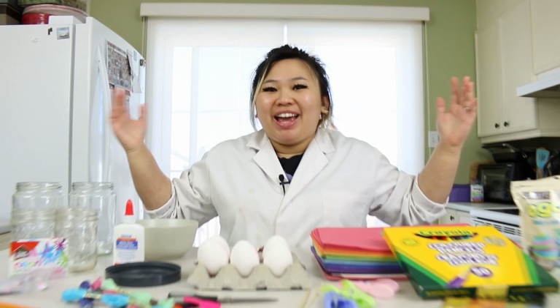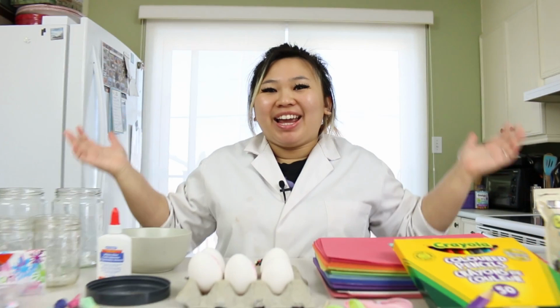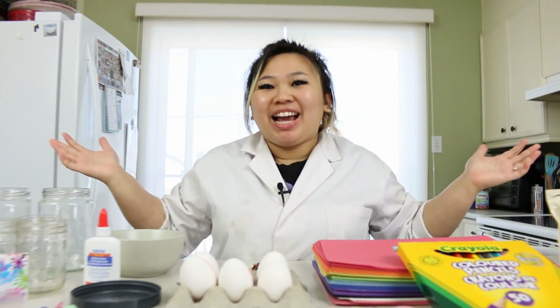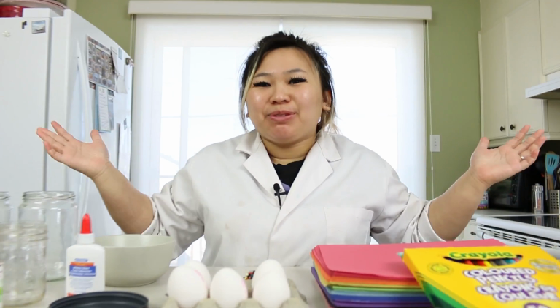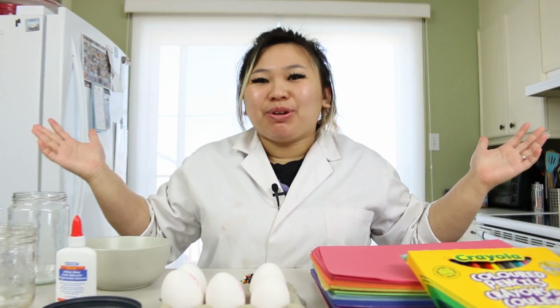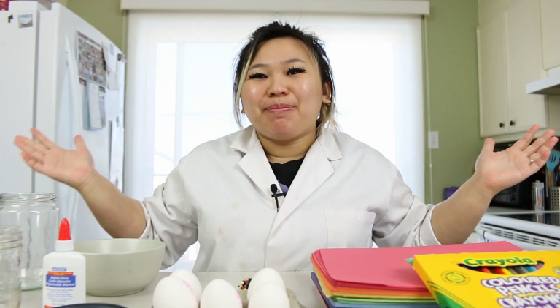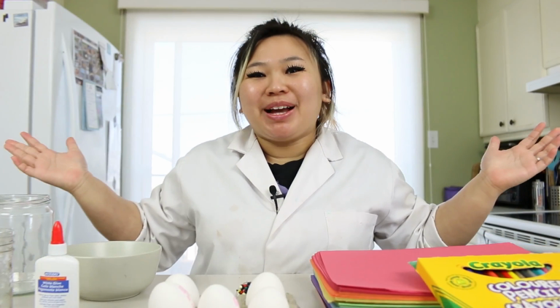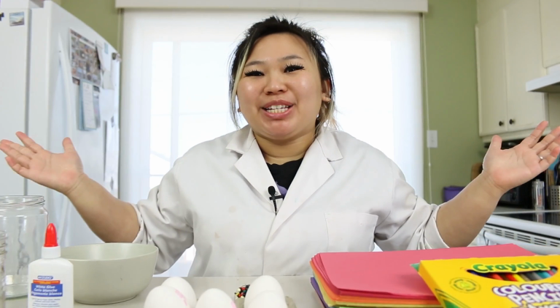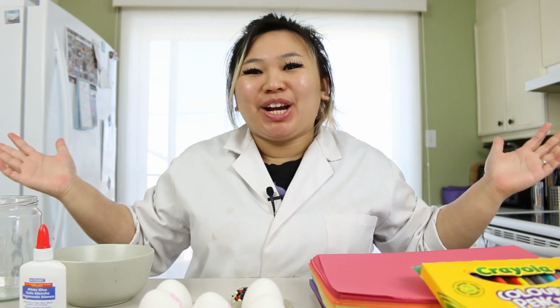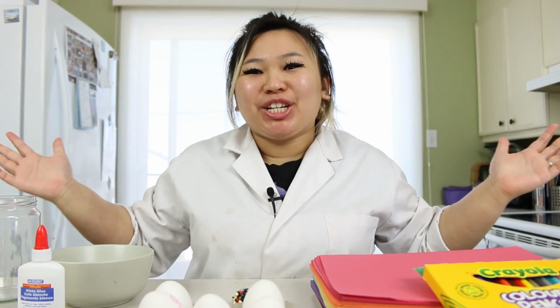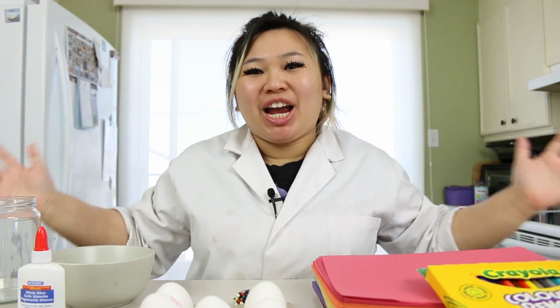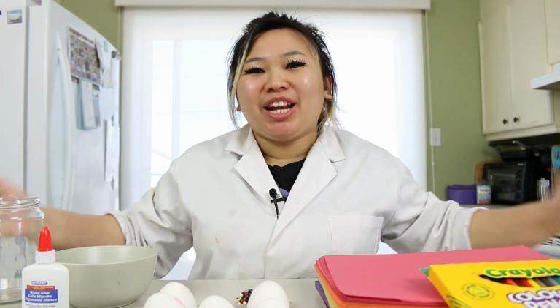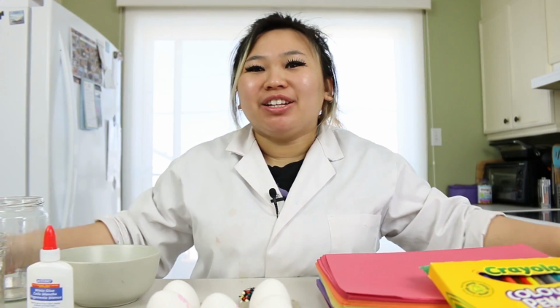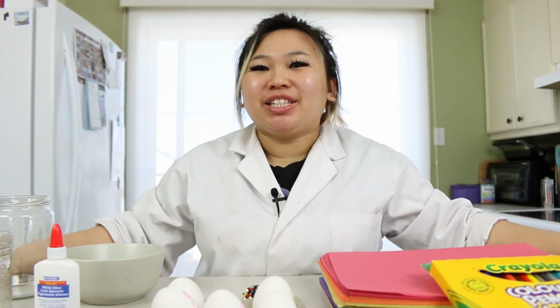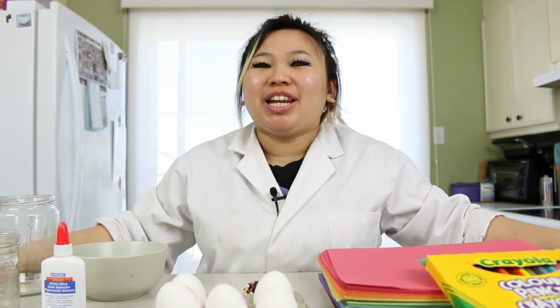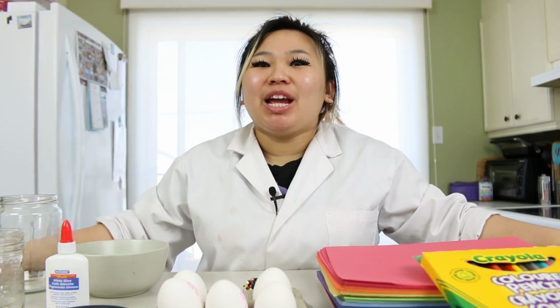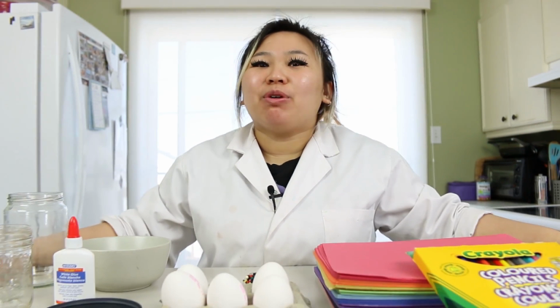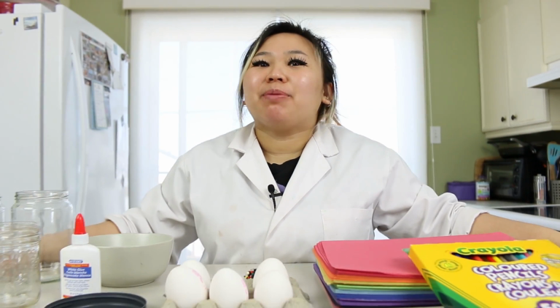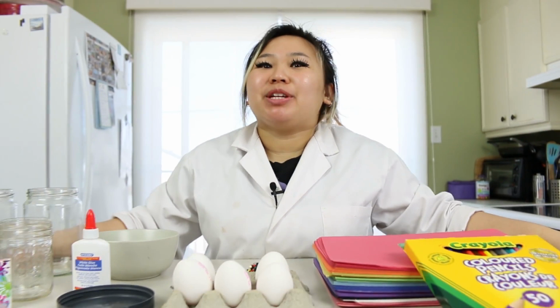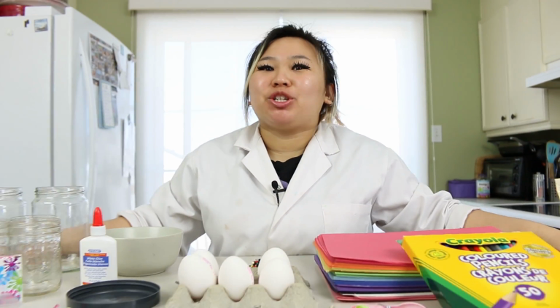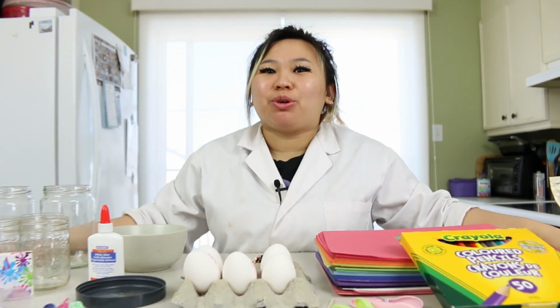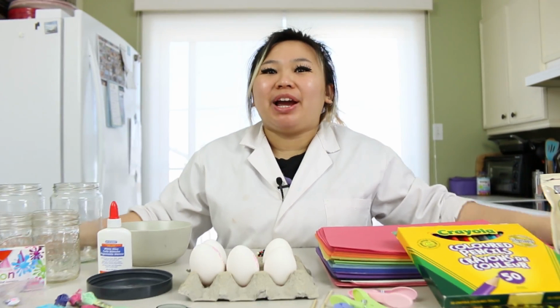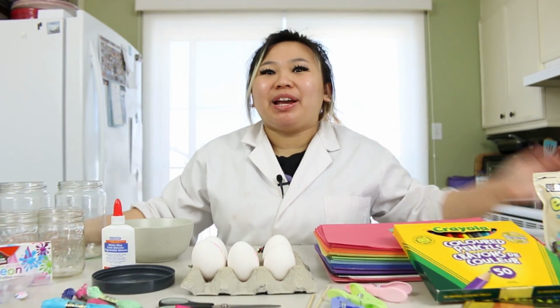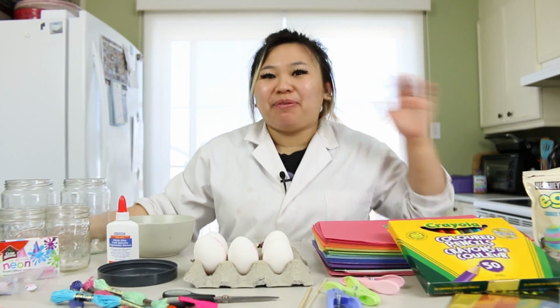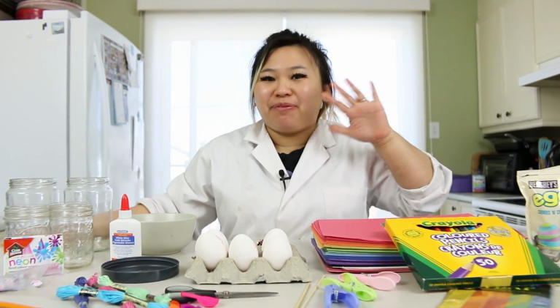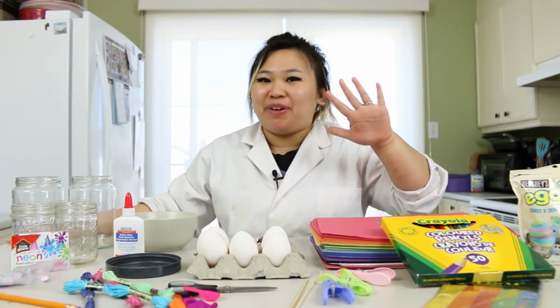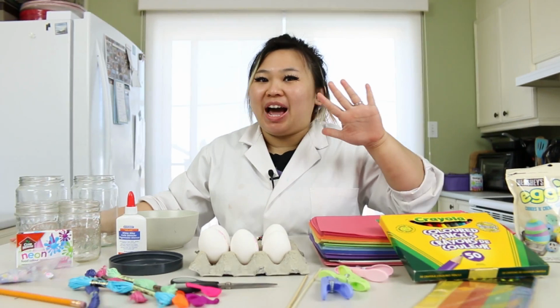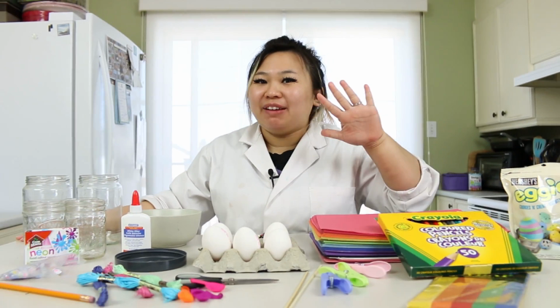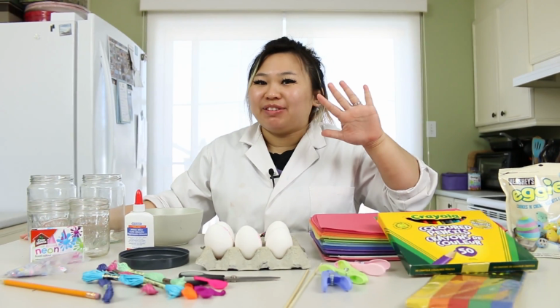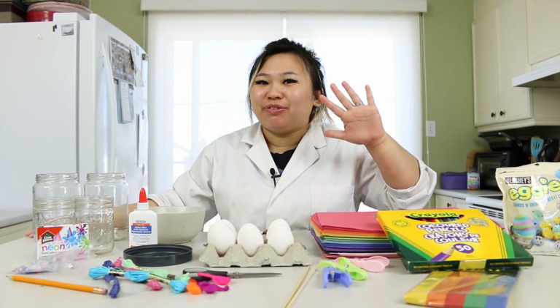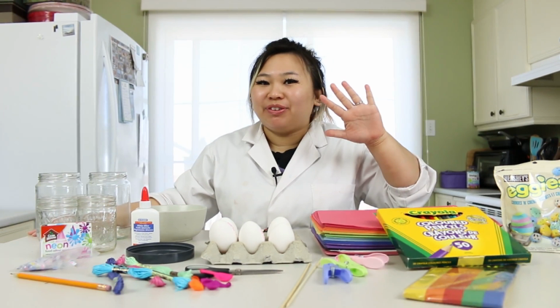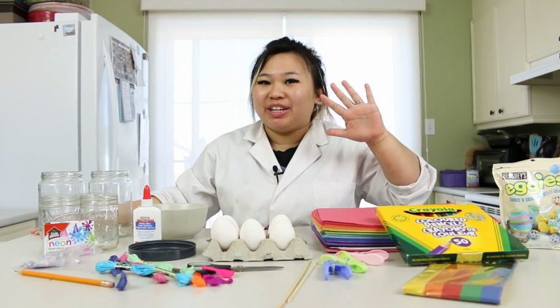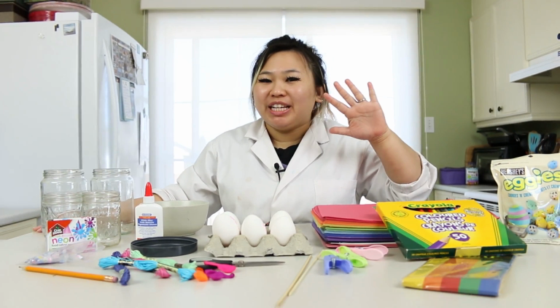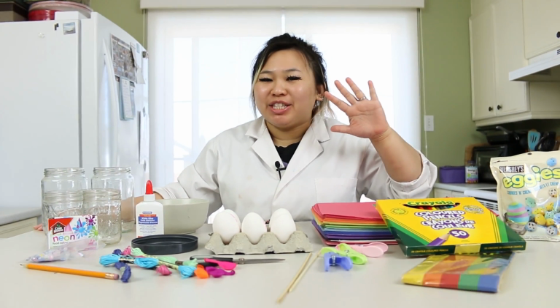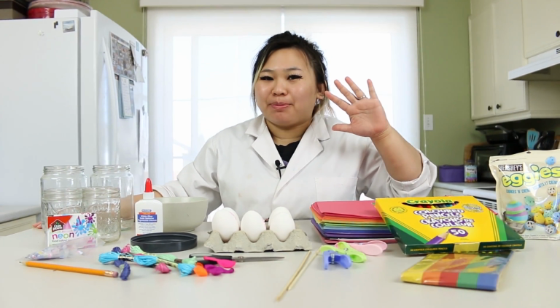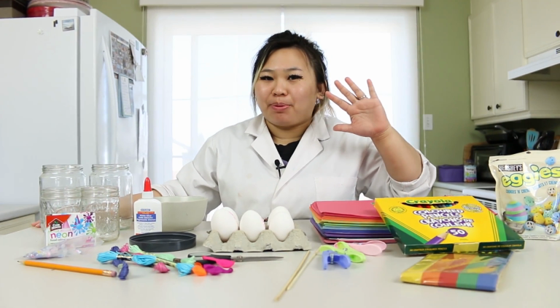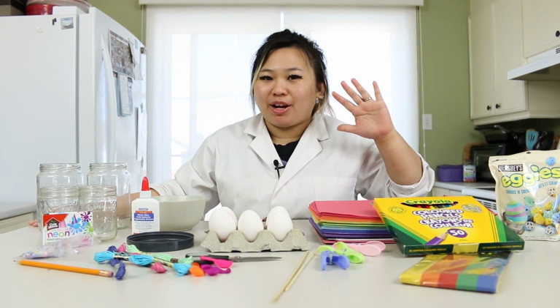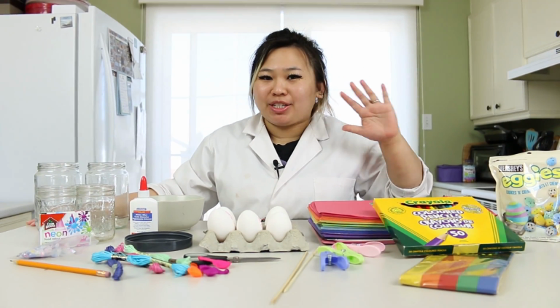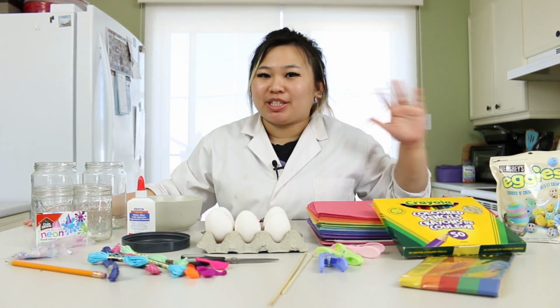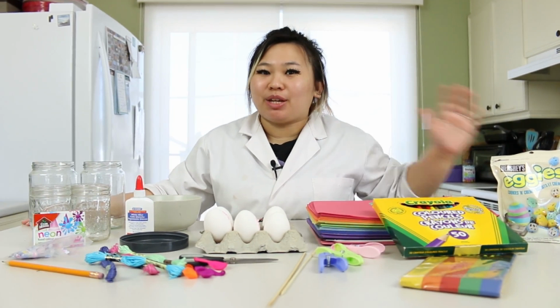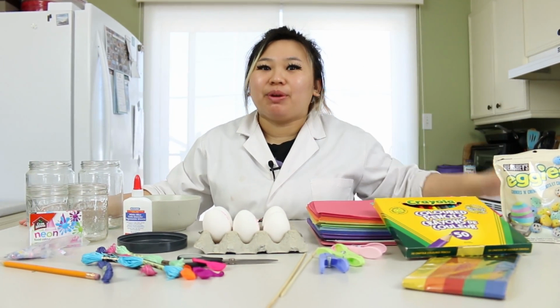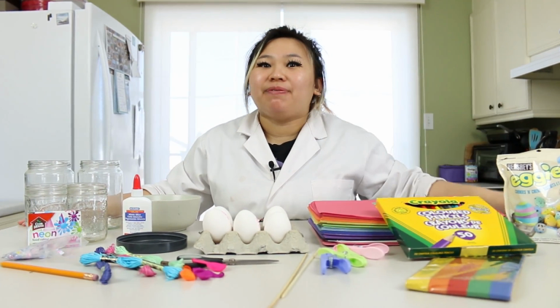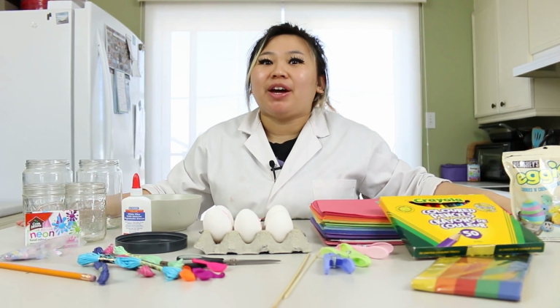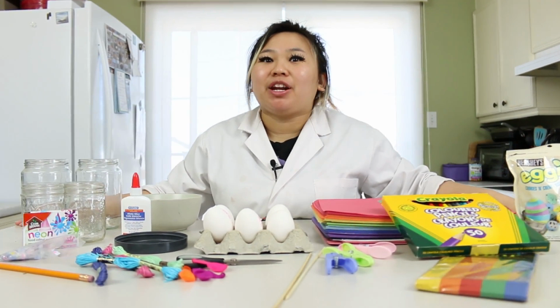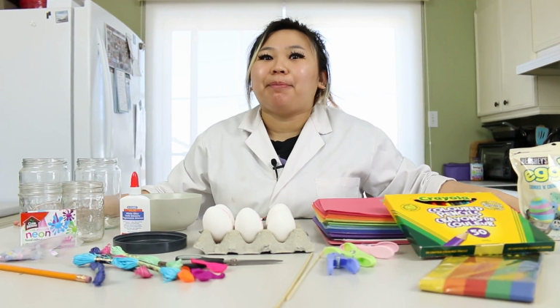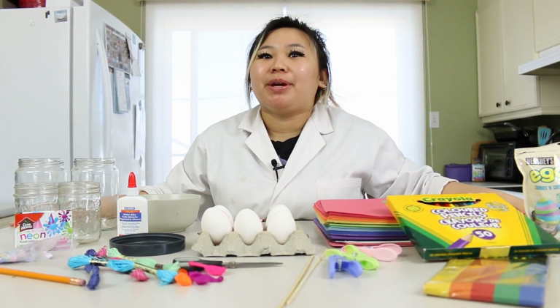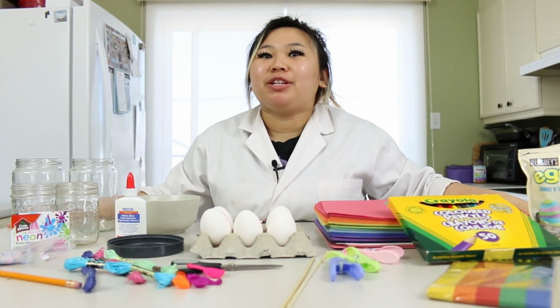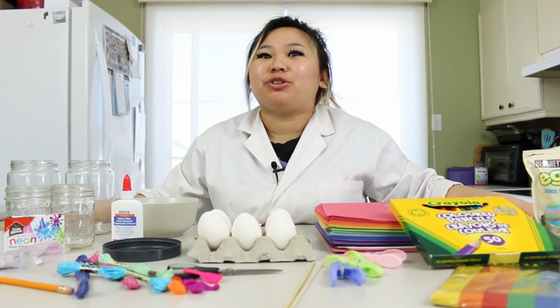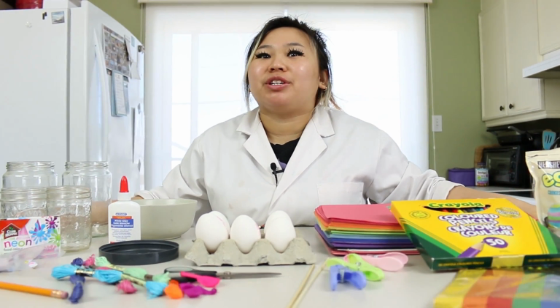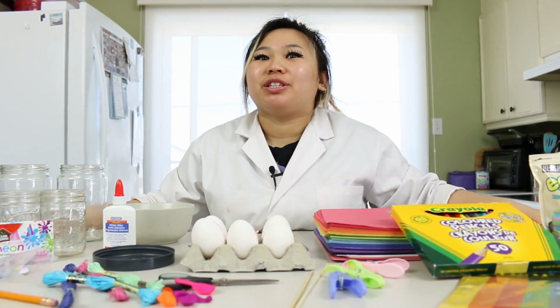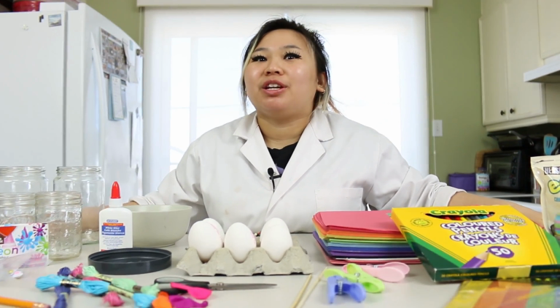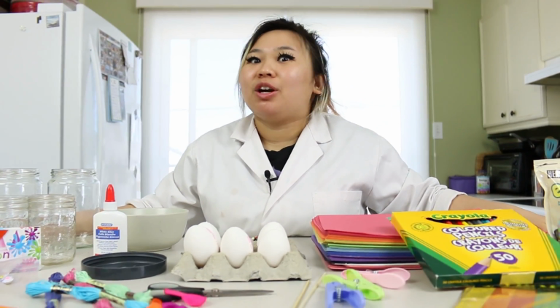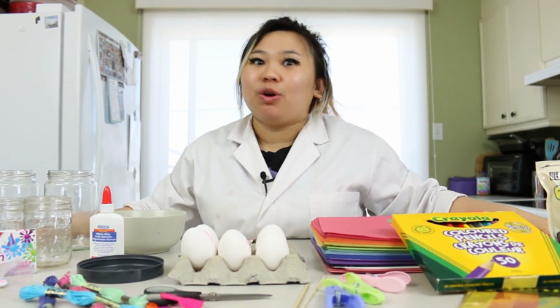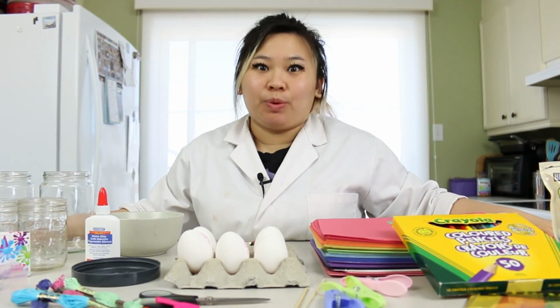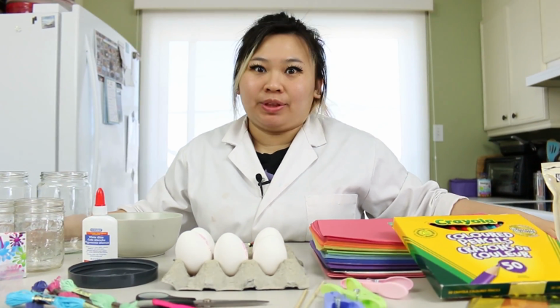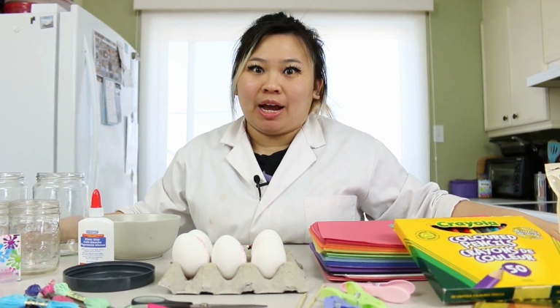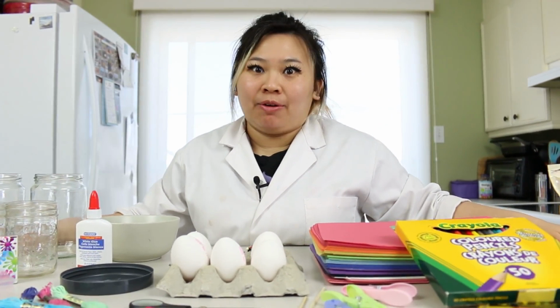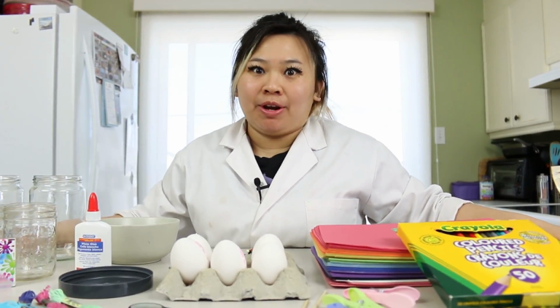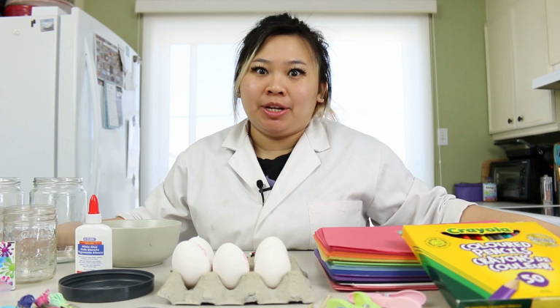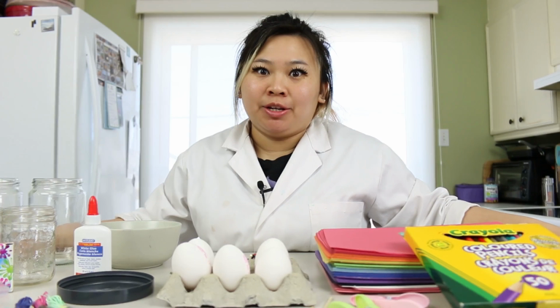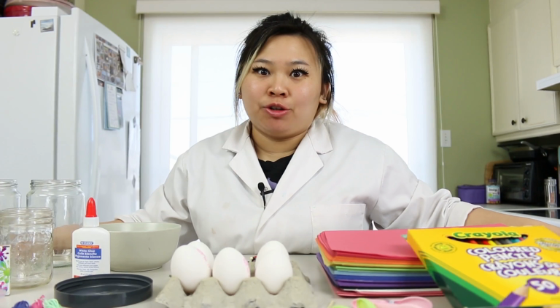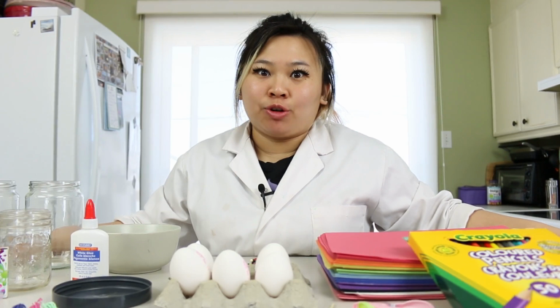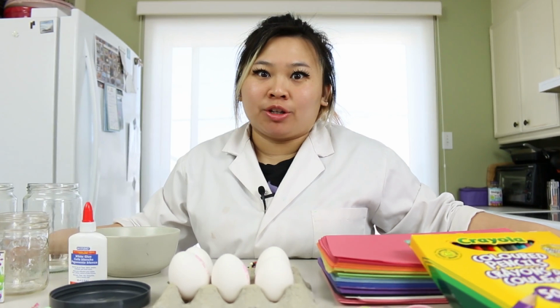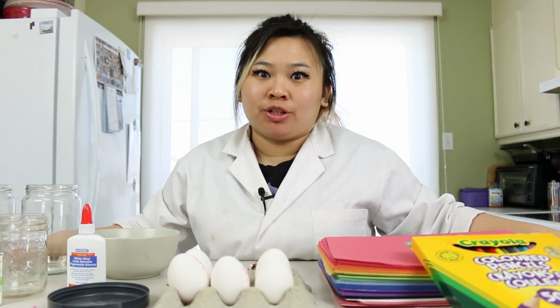Hey guys, welcome back to our channel. Today we're going to be trying five different Easter projects that we found on Pinterest without any instructions.